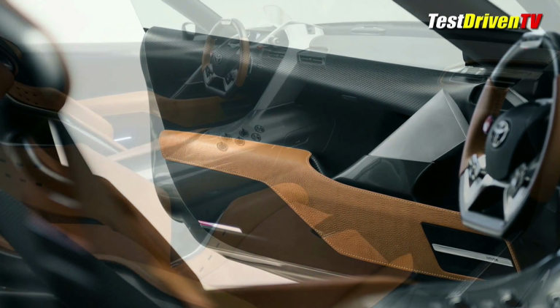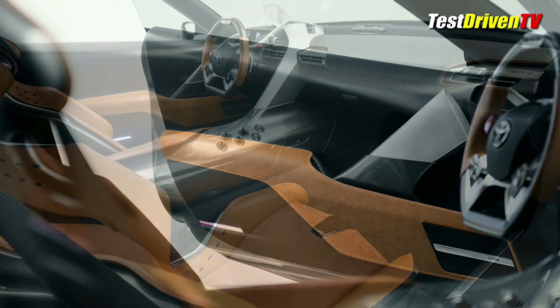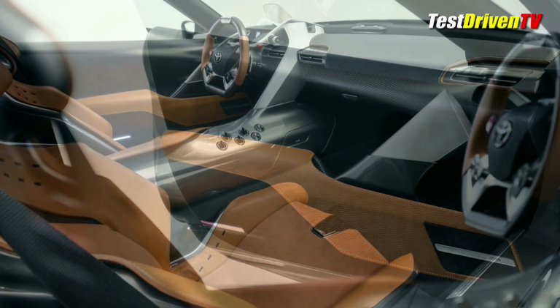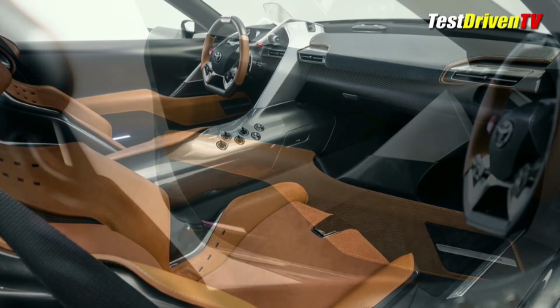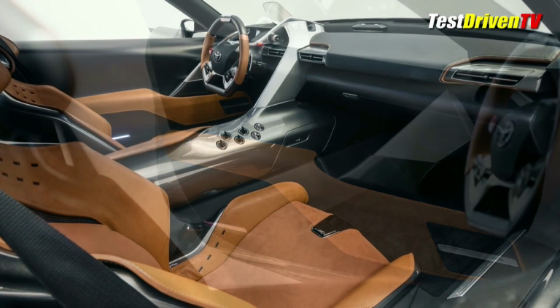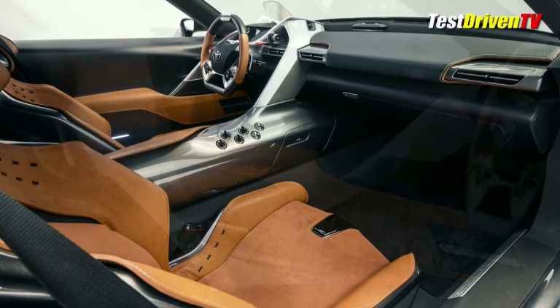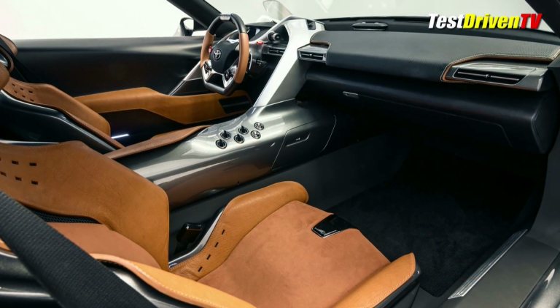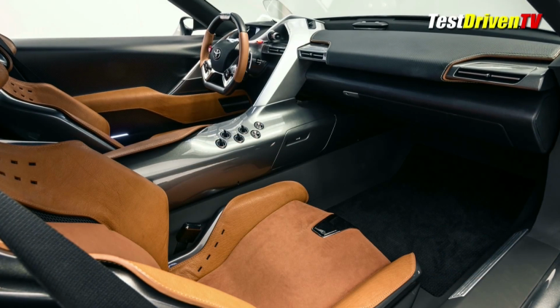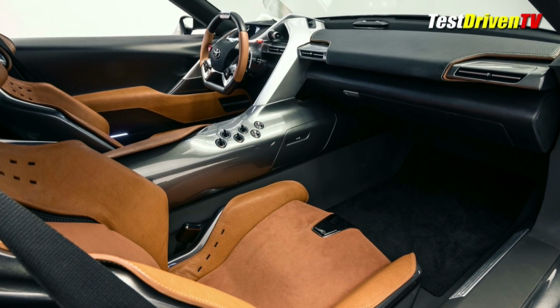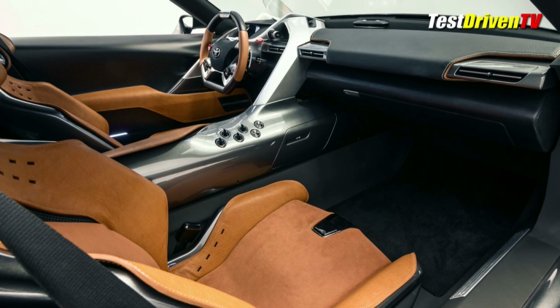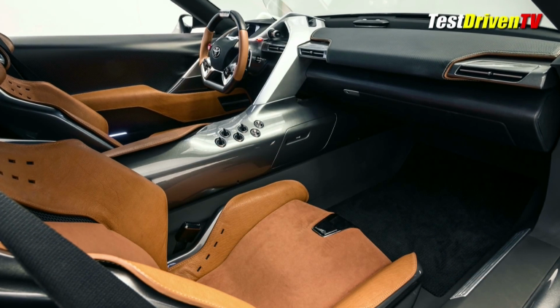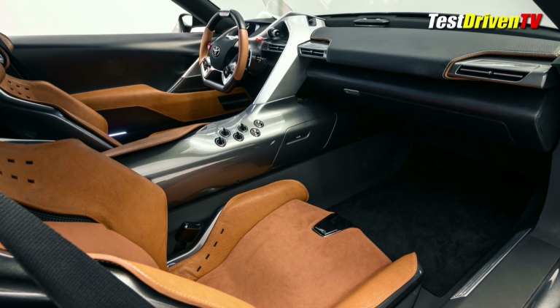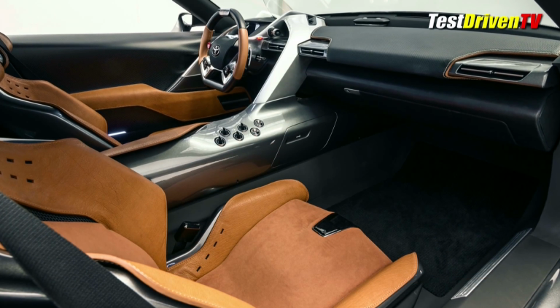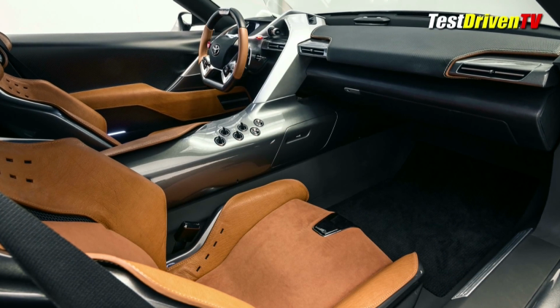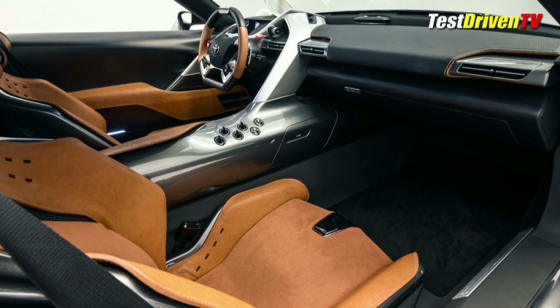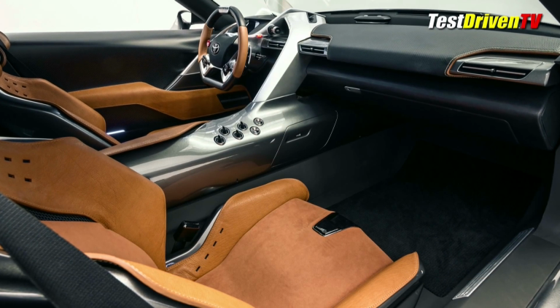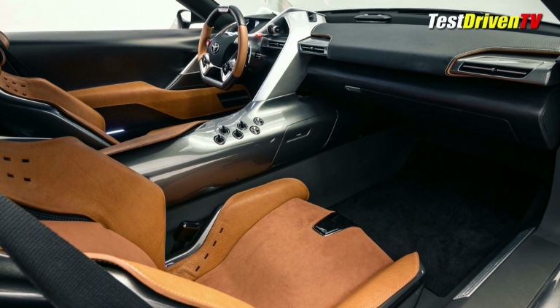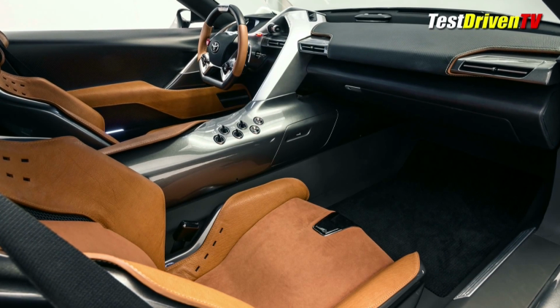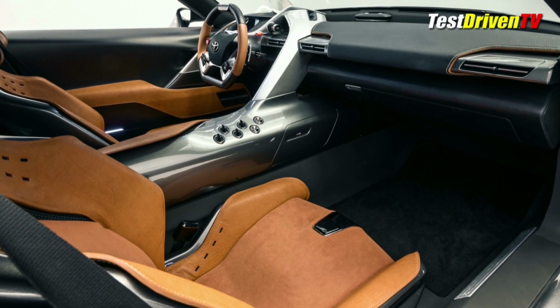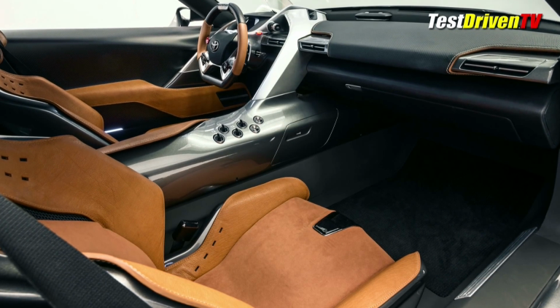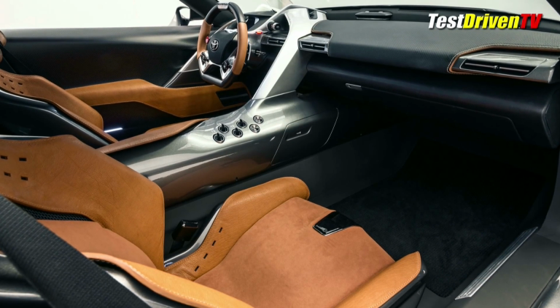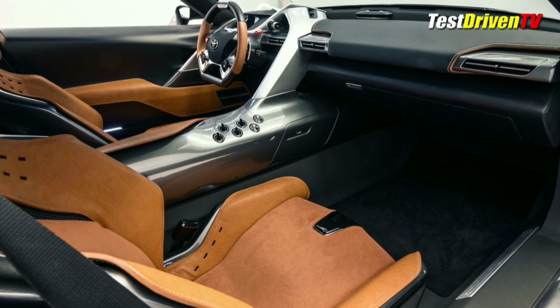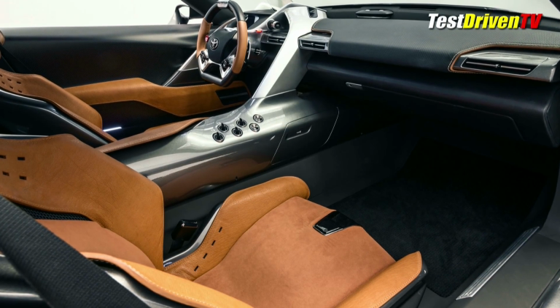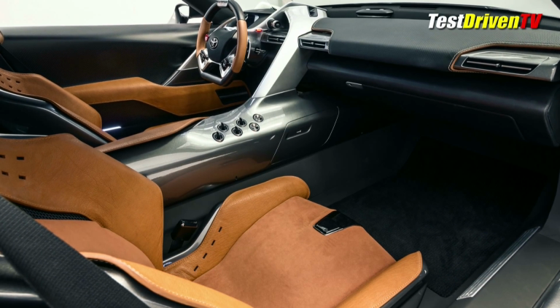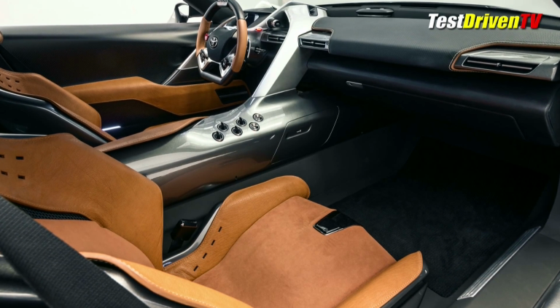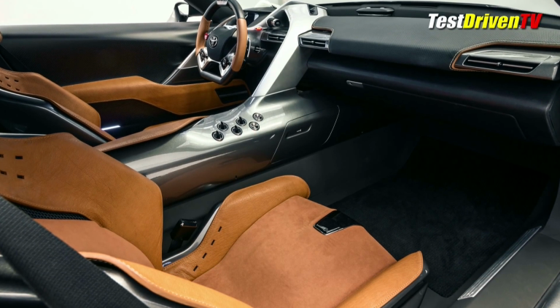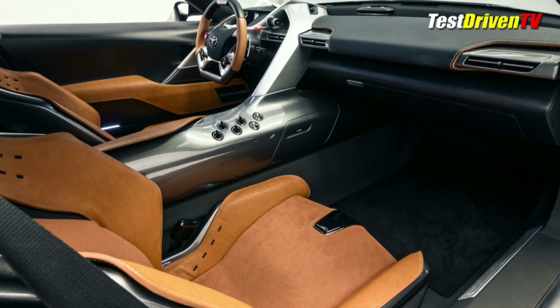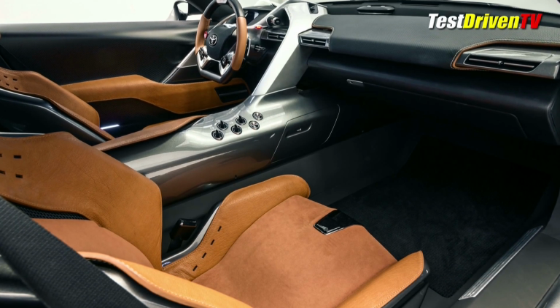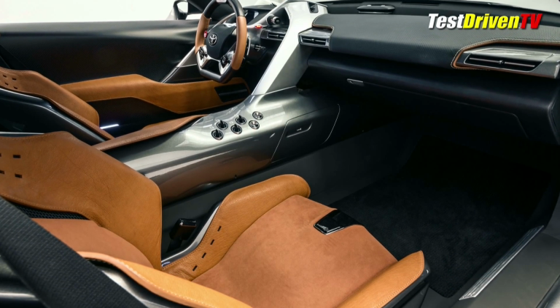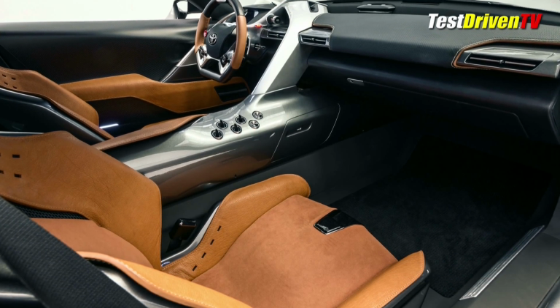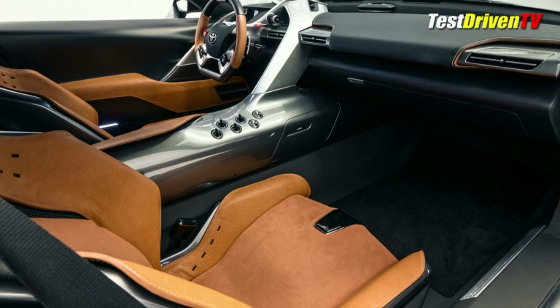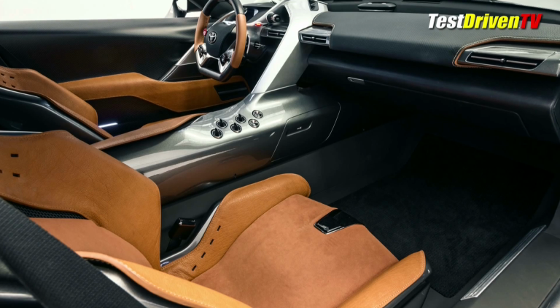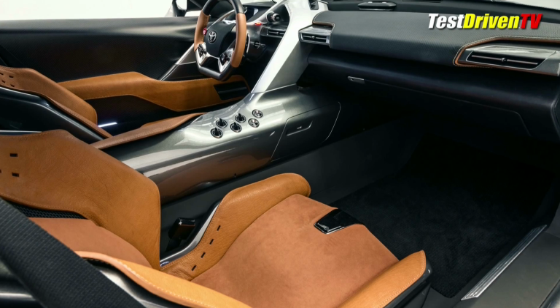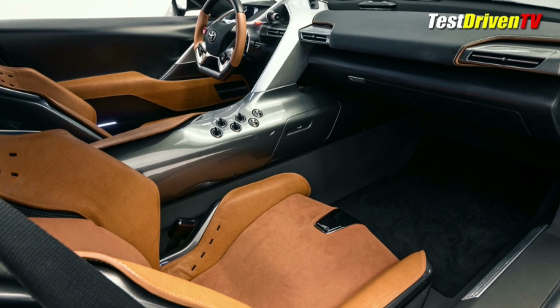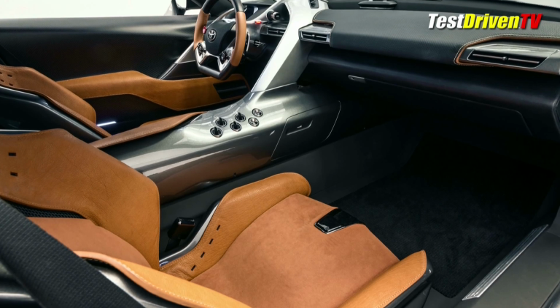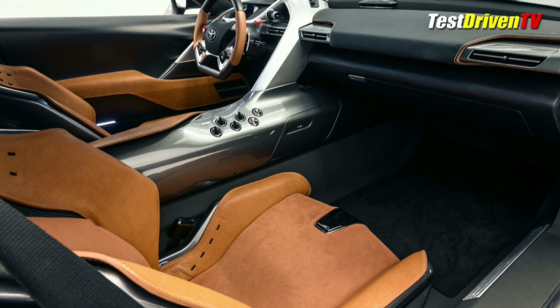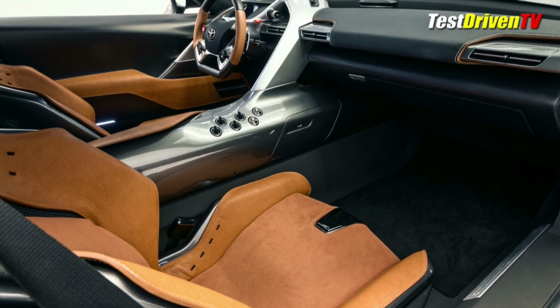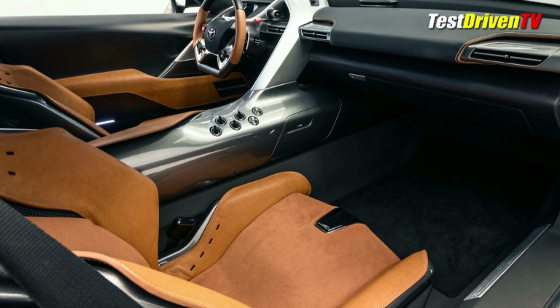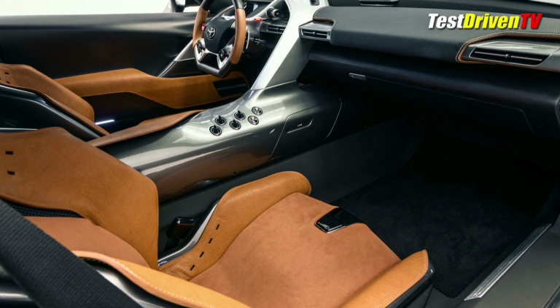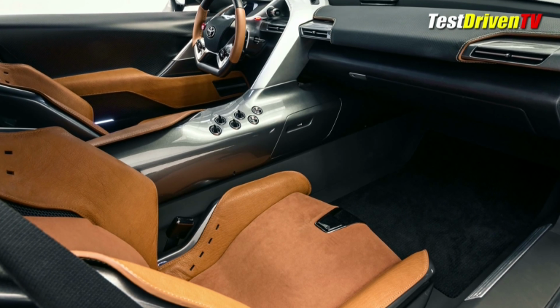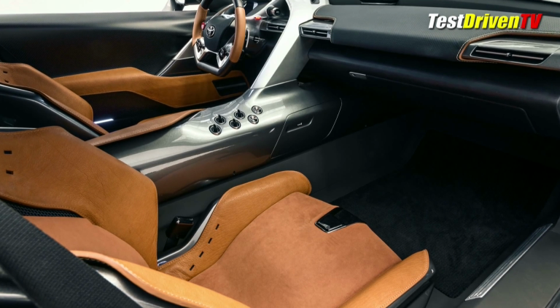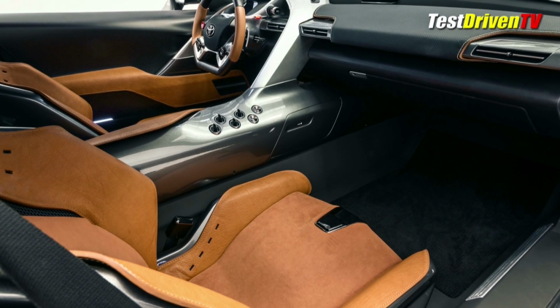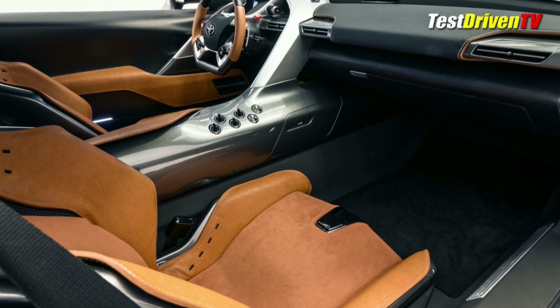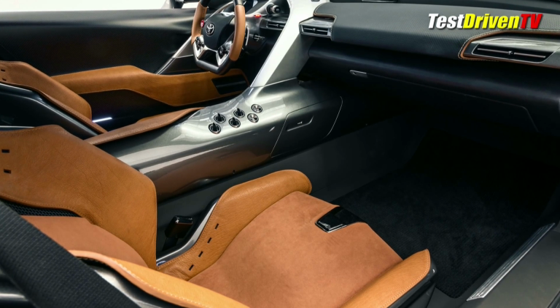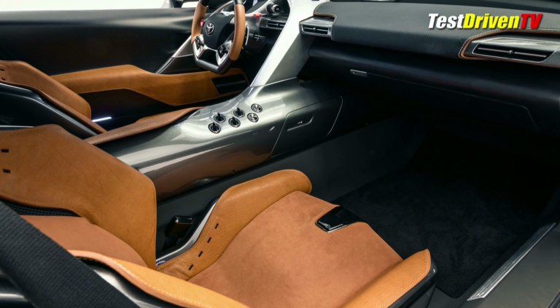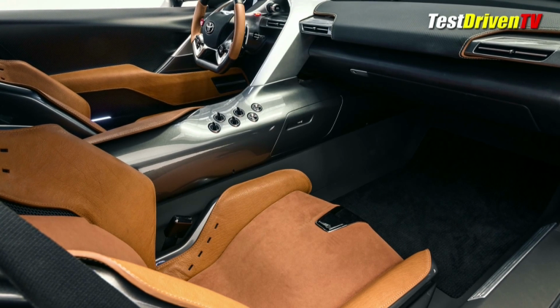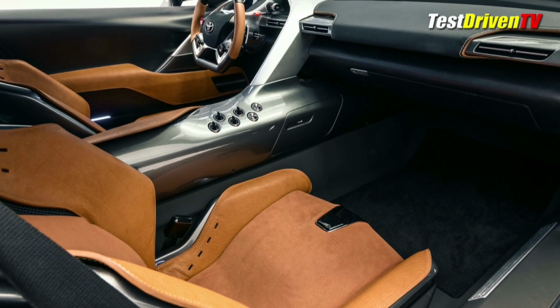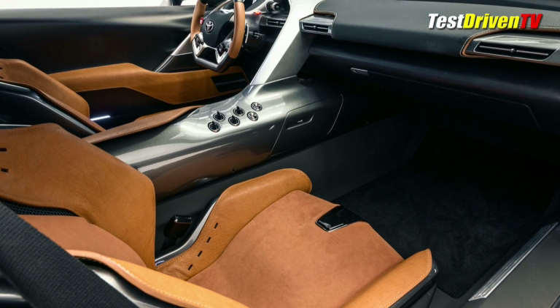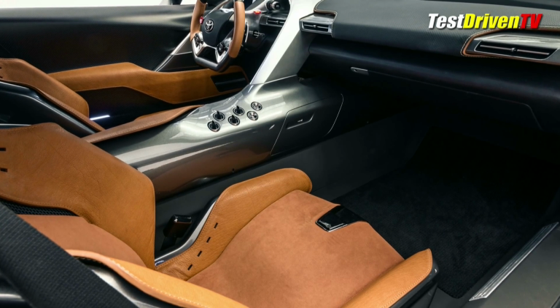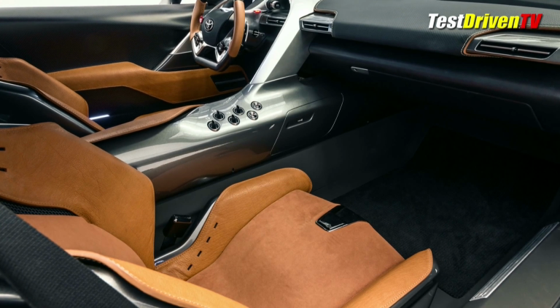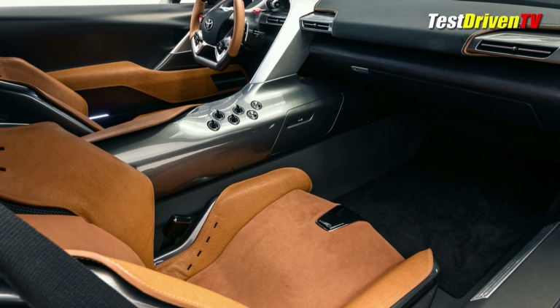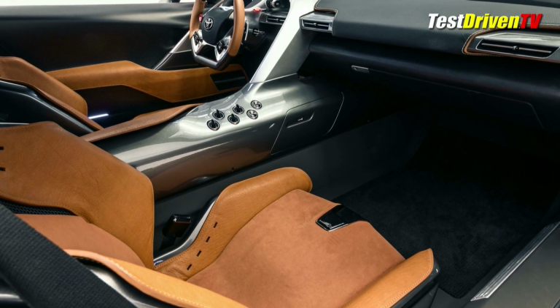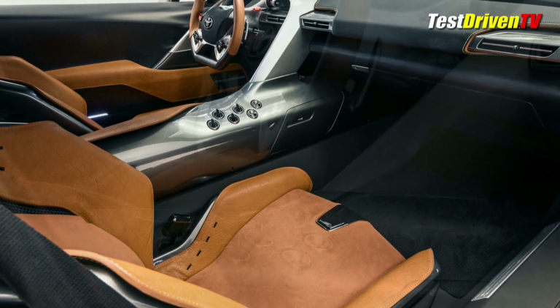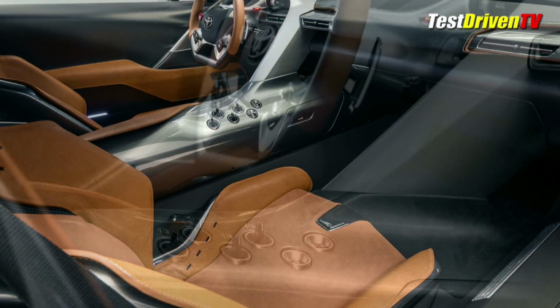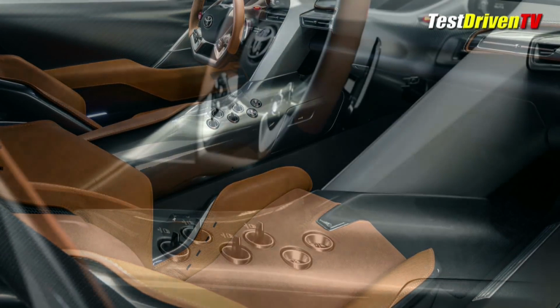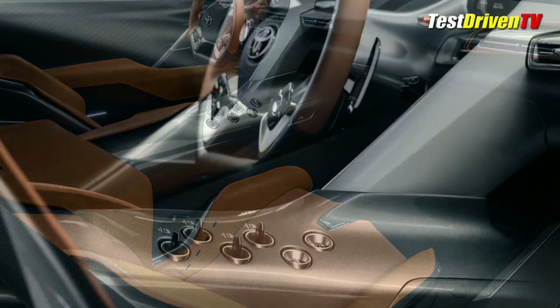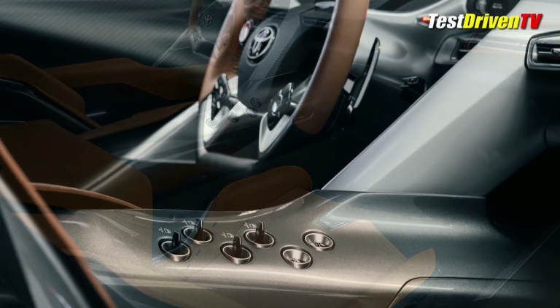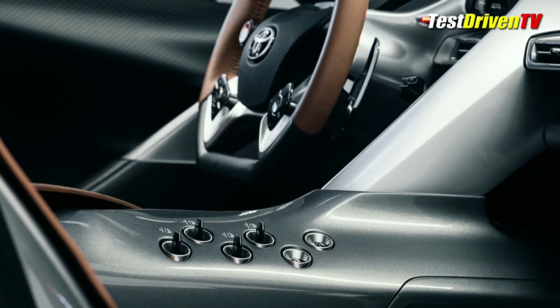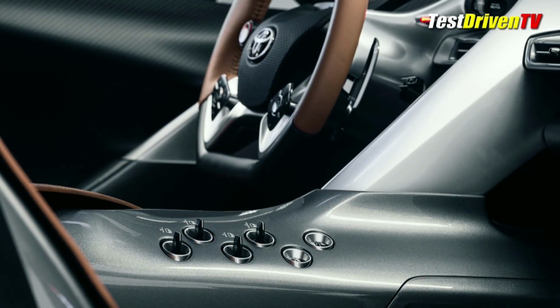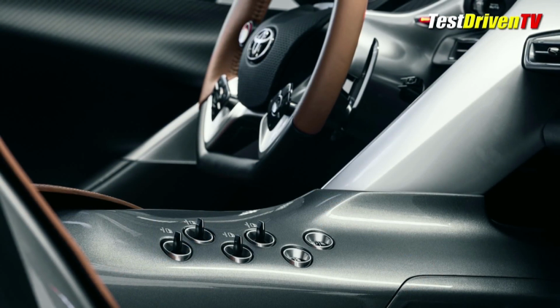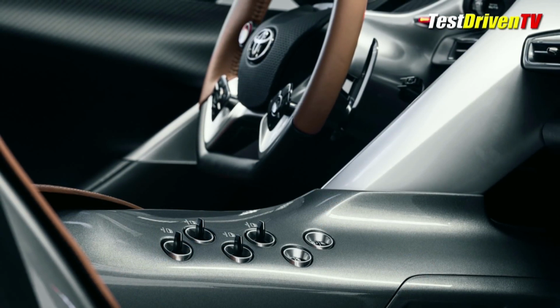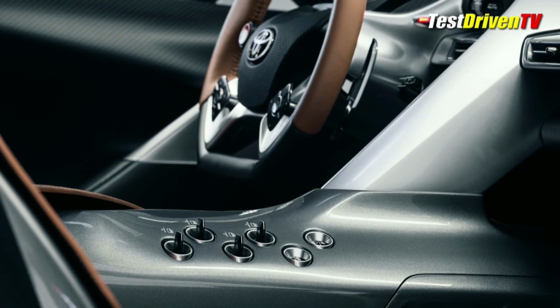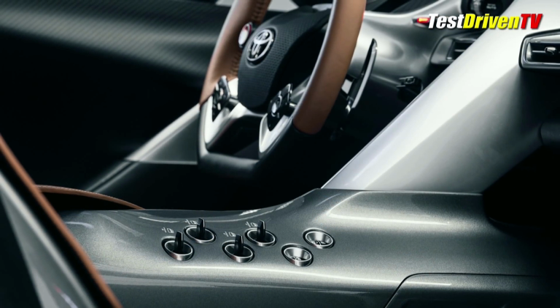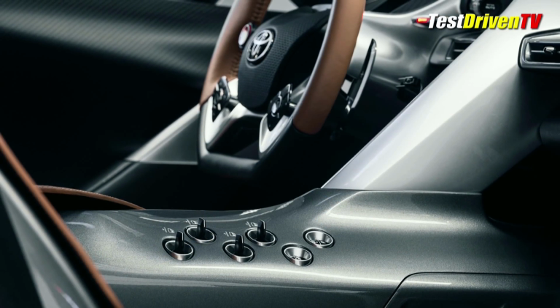Designer Celine Lee and the team compared leather thicknesses, grain sizes, and textures to find the perfect combination to create the look.